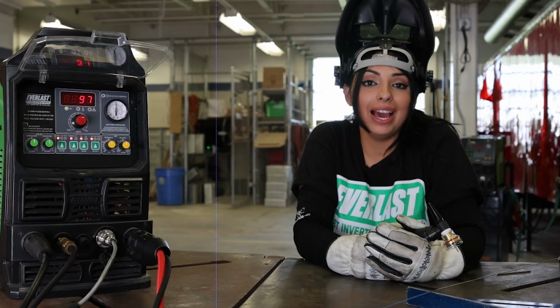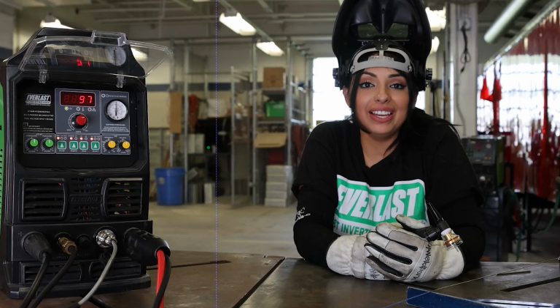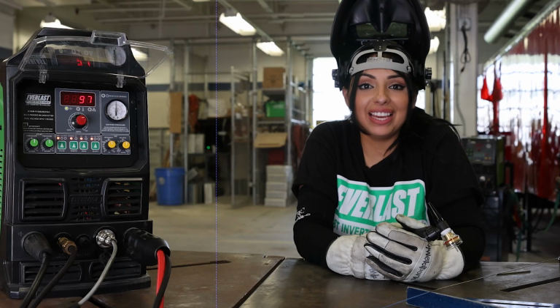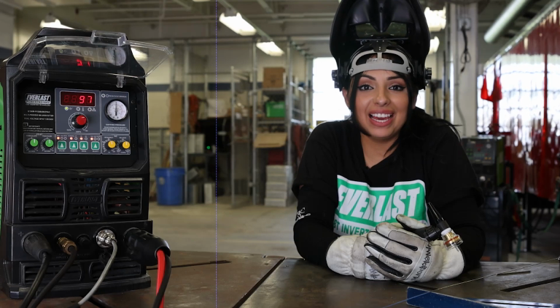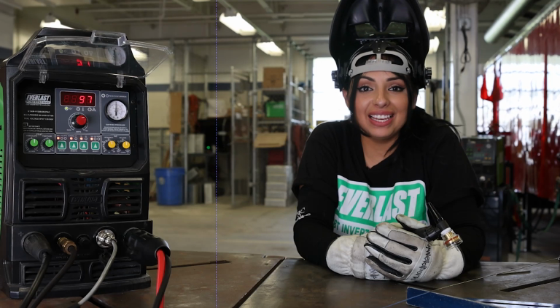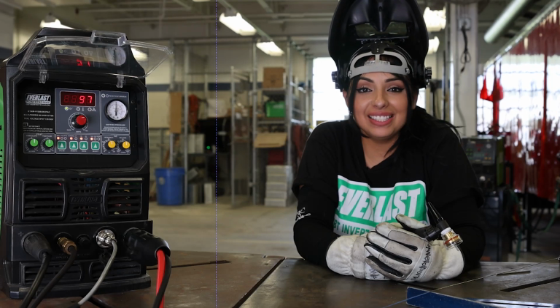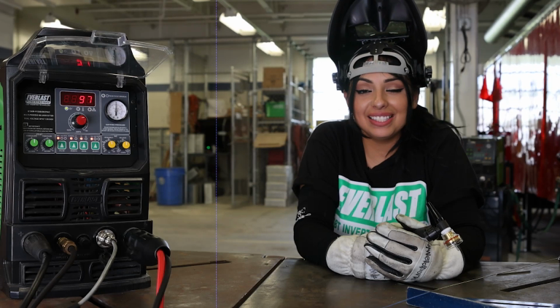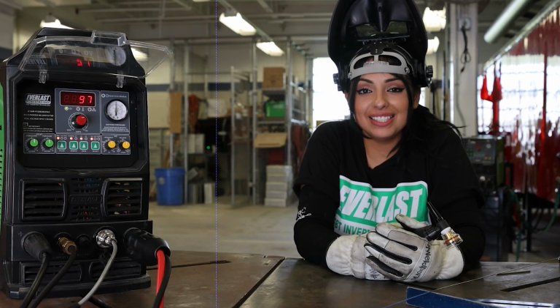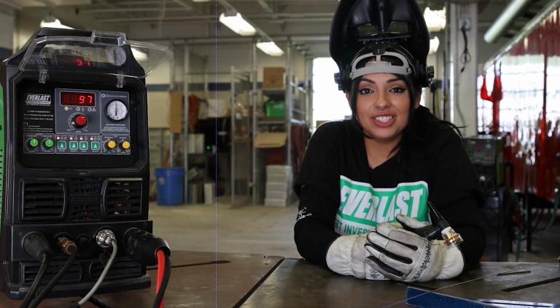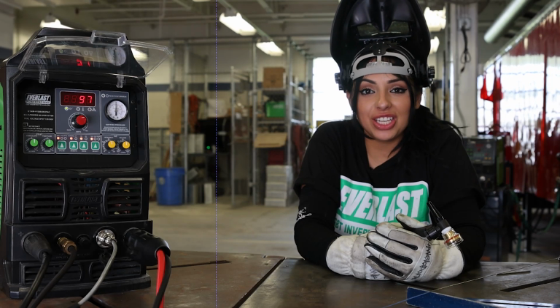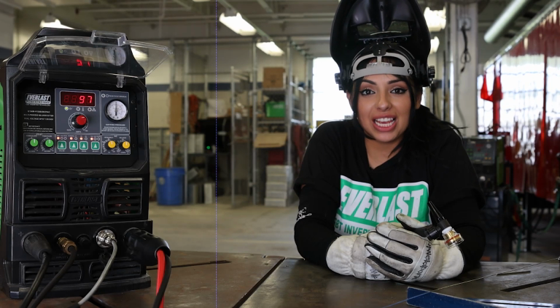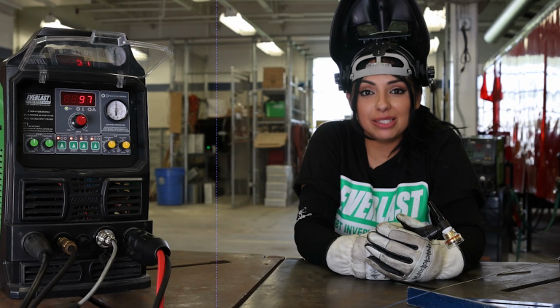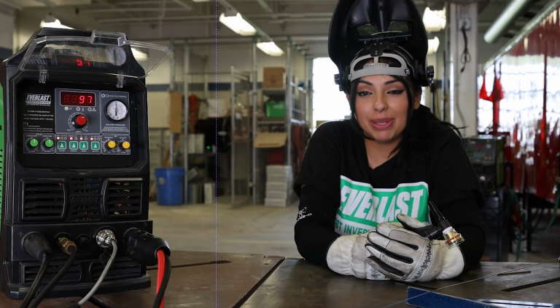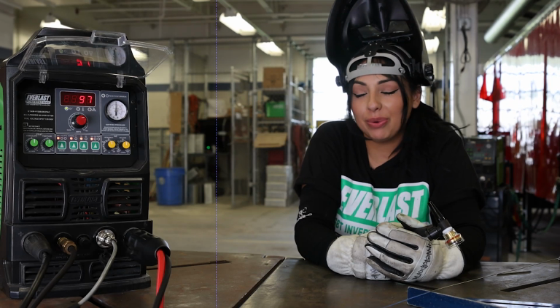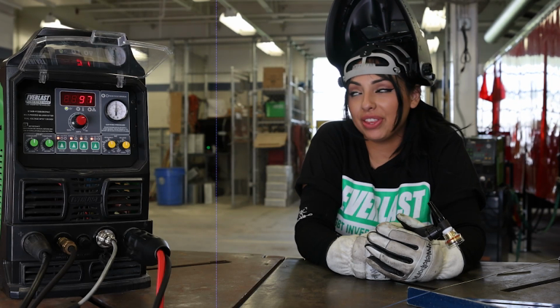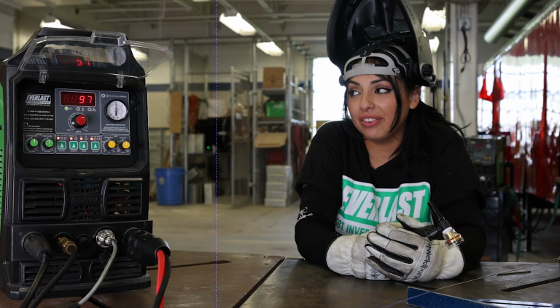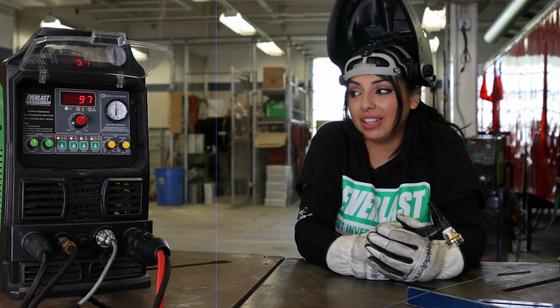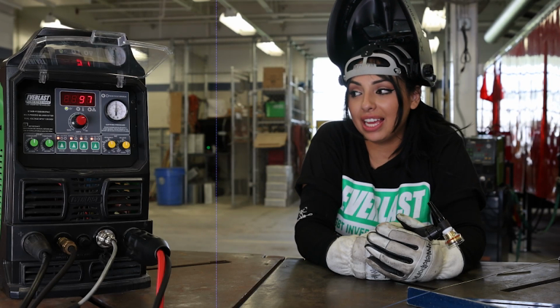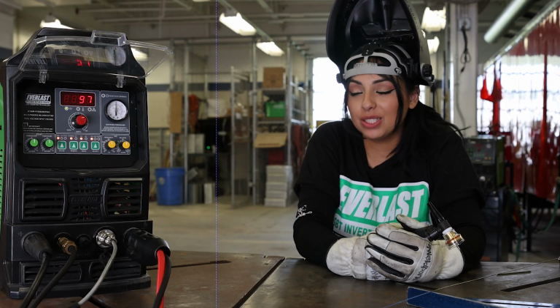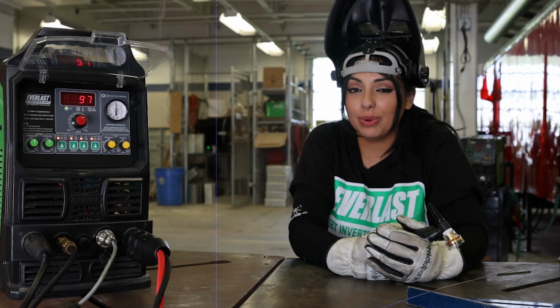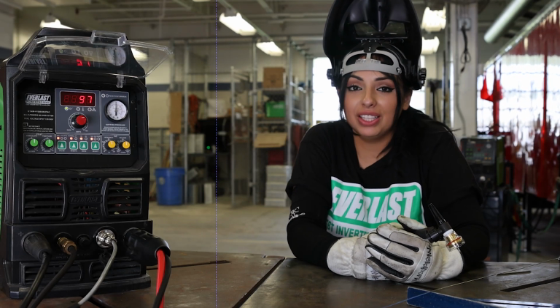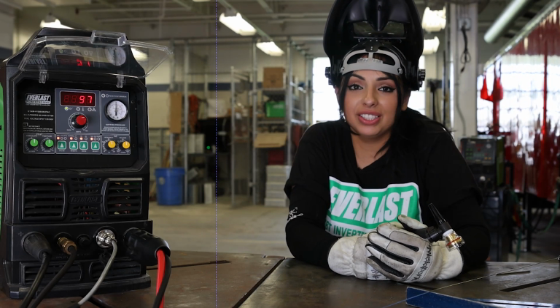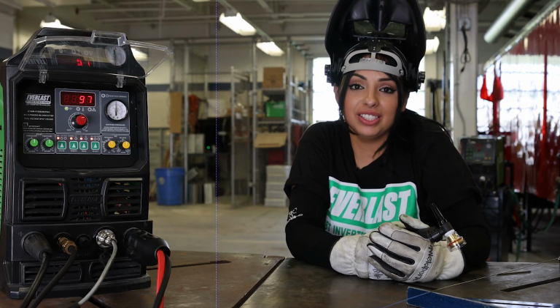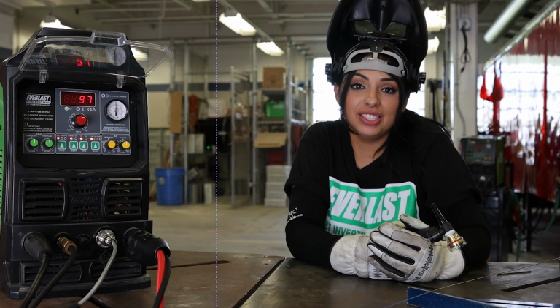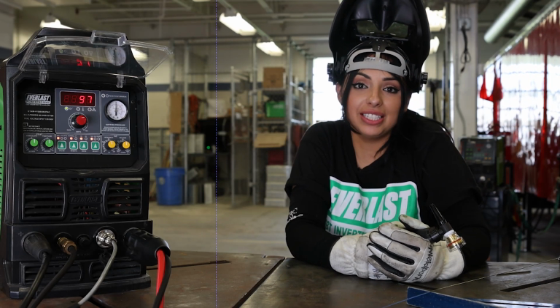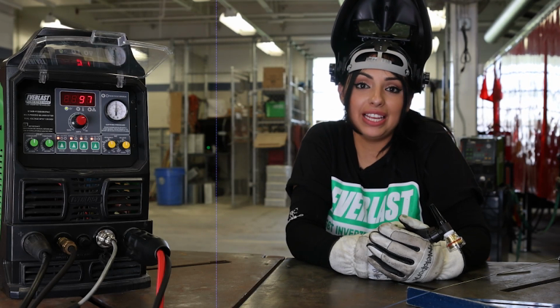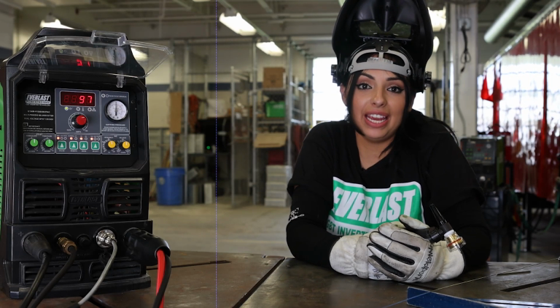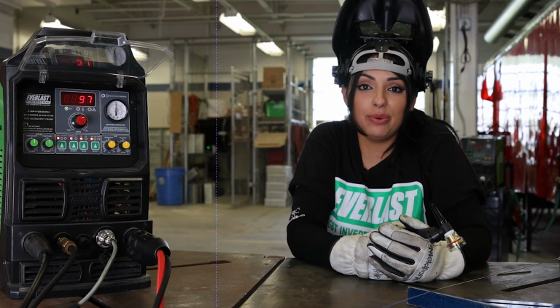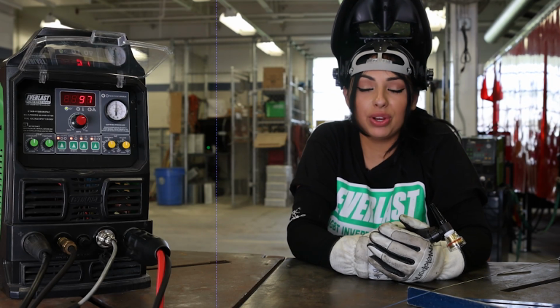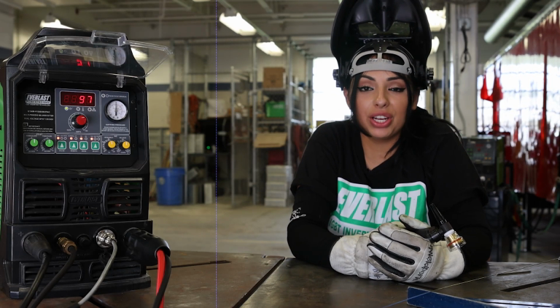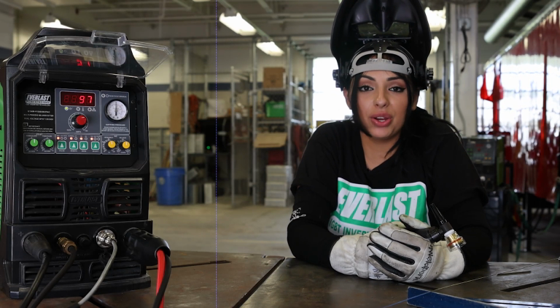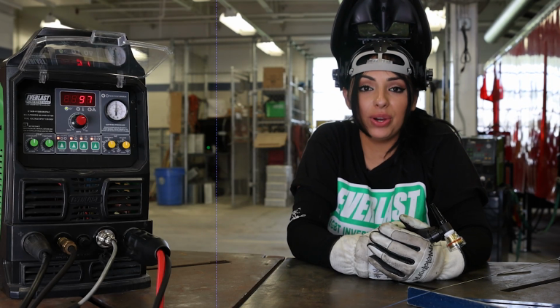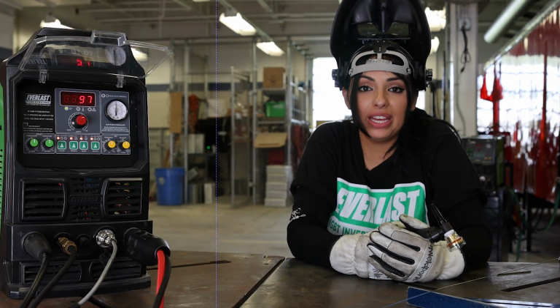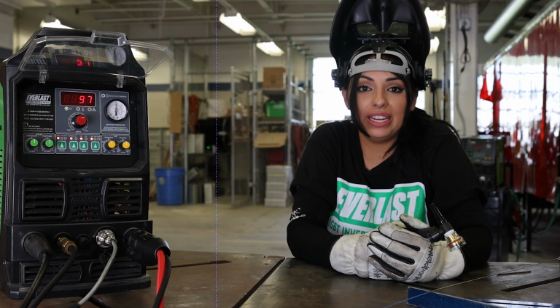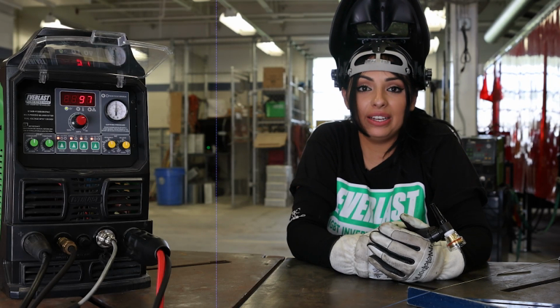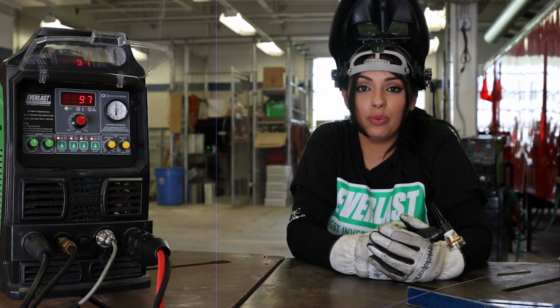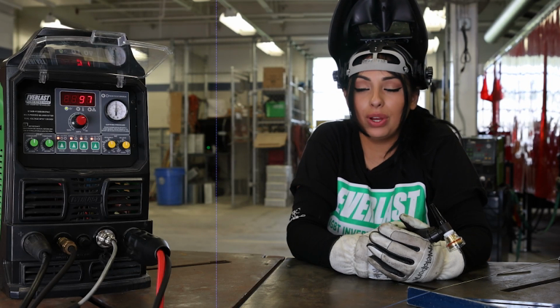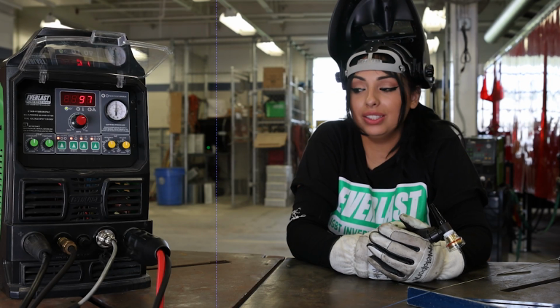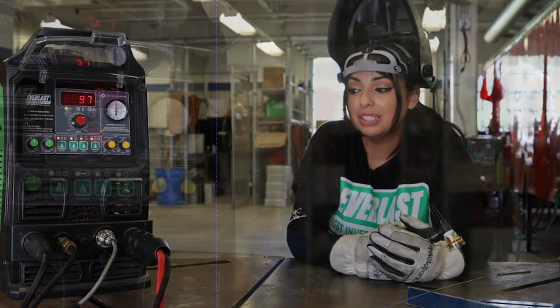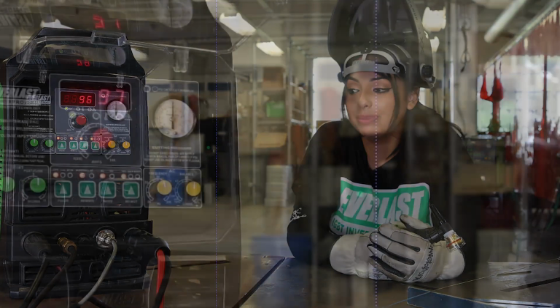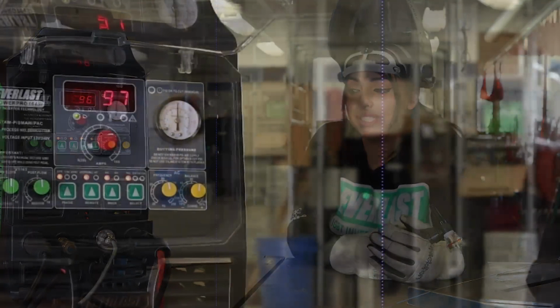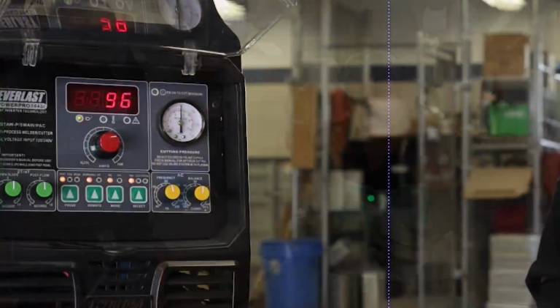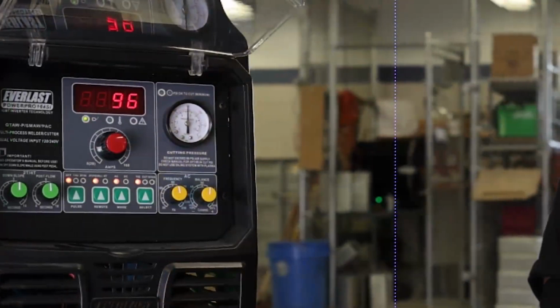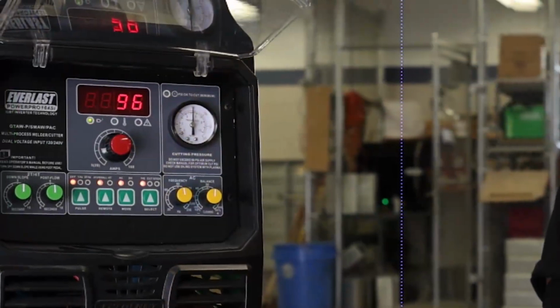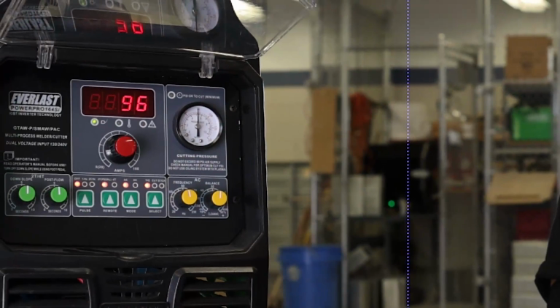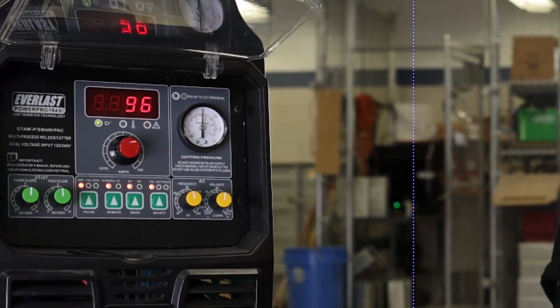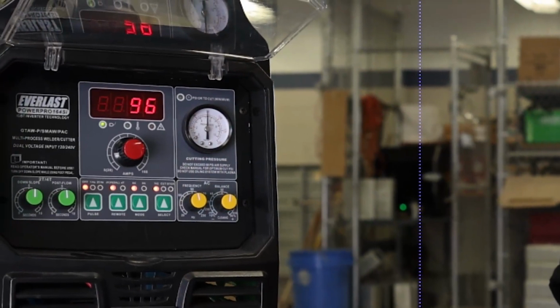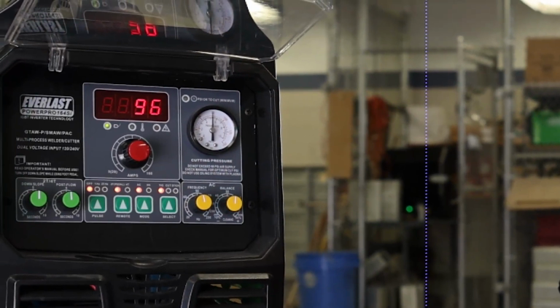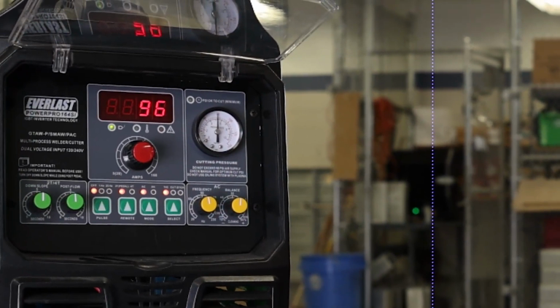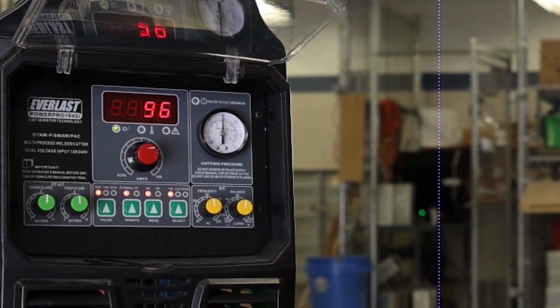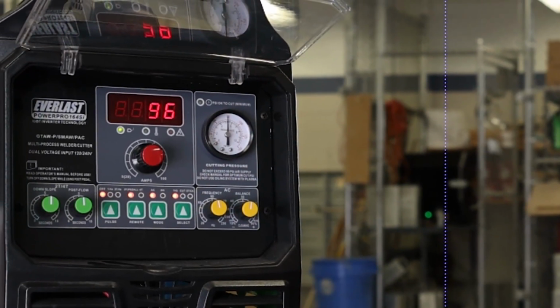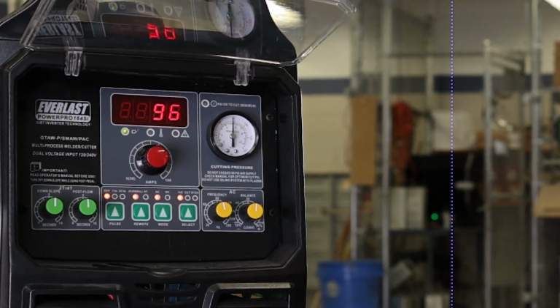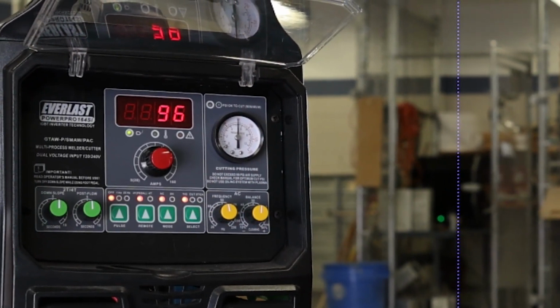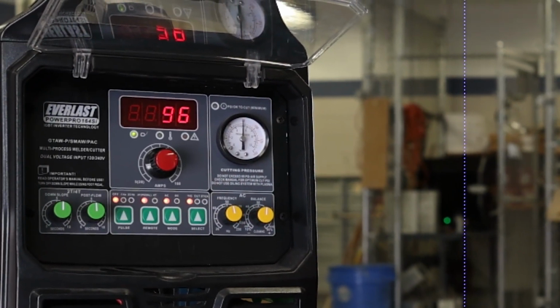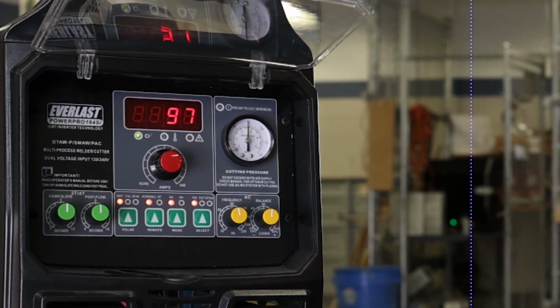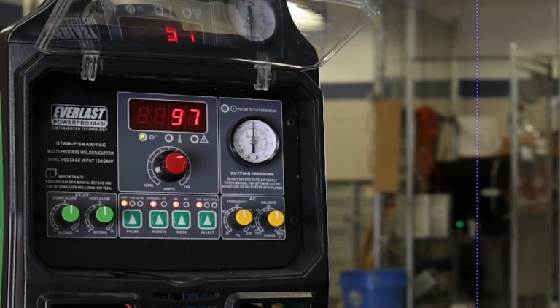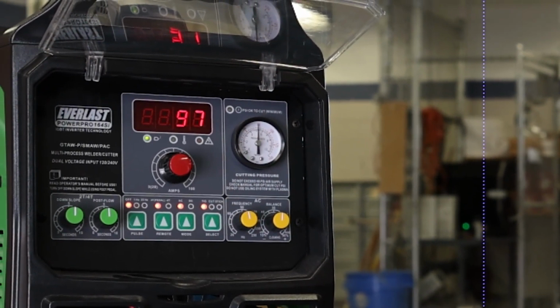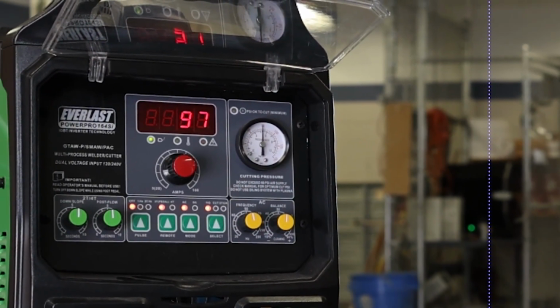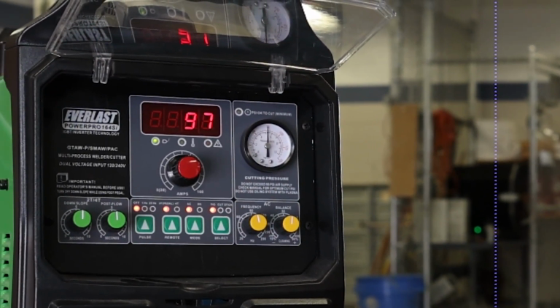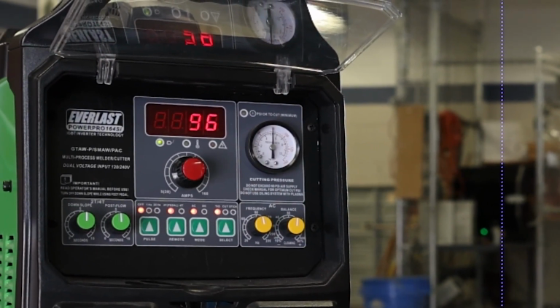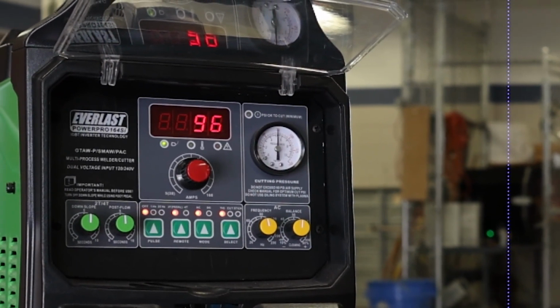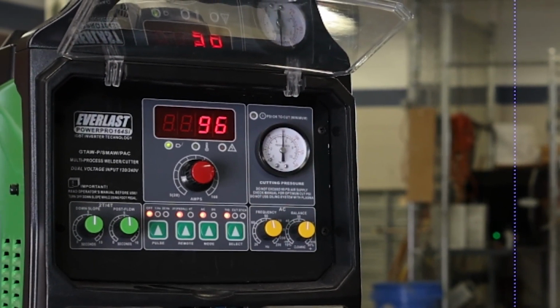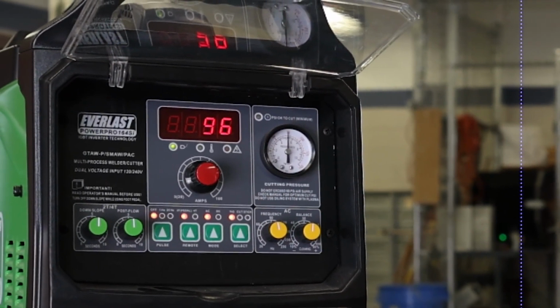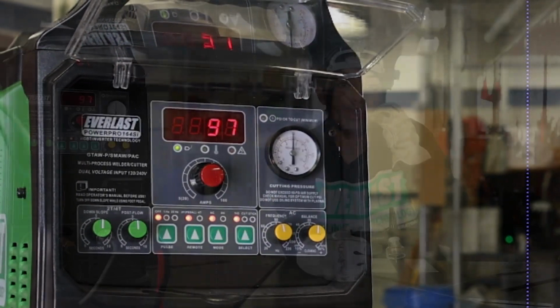Hi guys, this is Jasmine with Everlast Welders. Today we're going to go ahead and weld some stainless with the PowerPro 164.